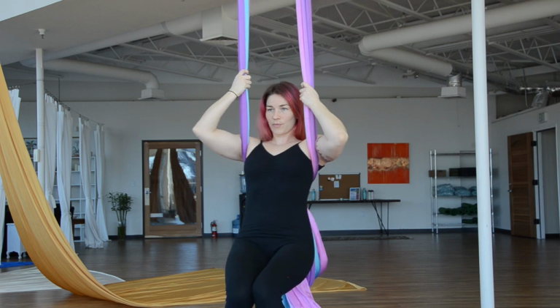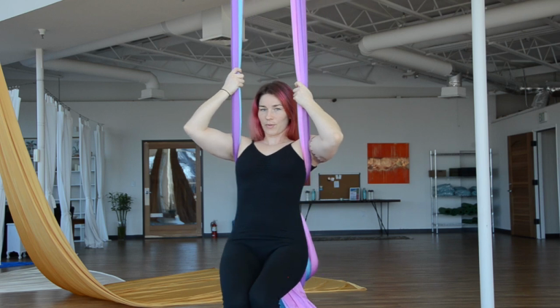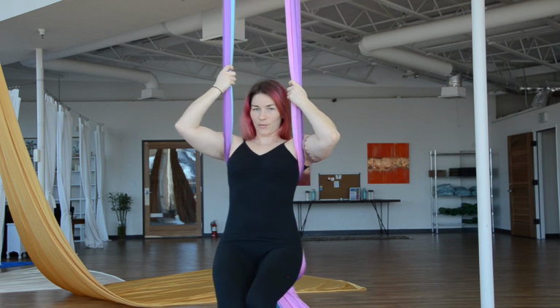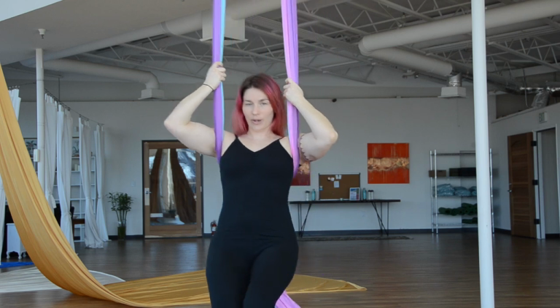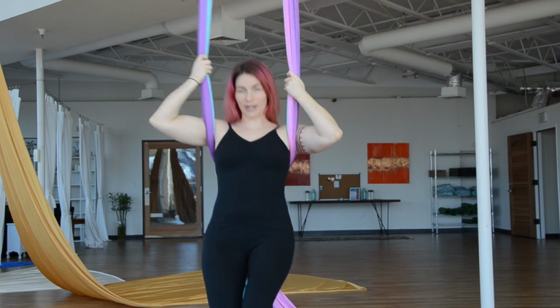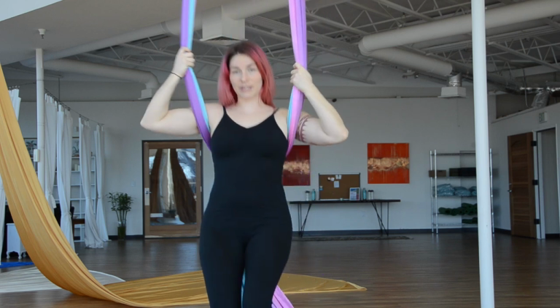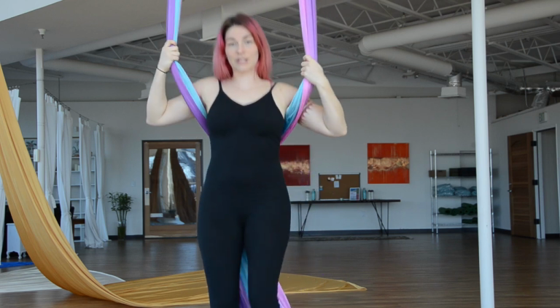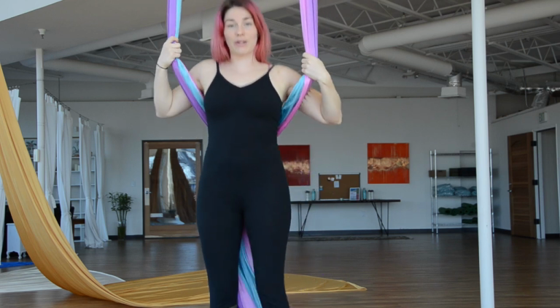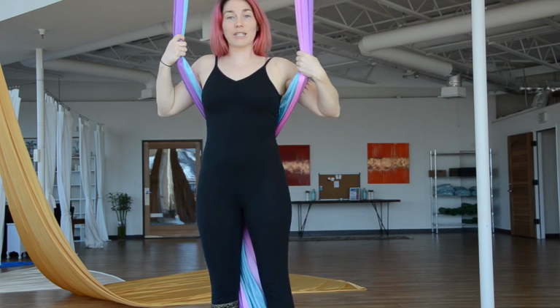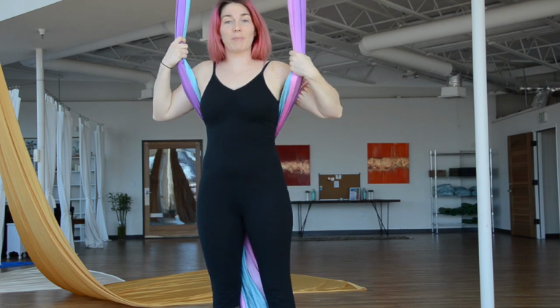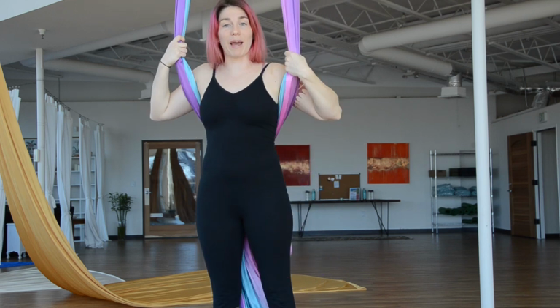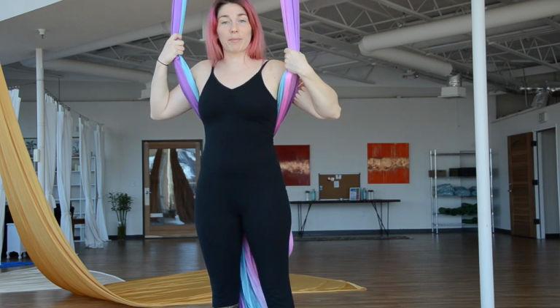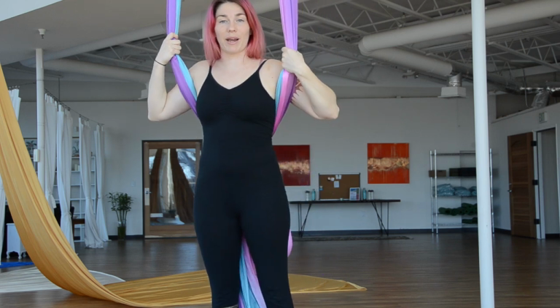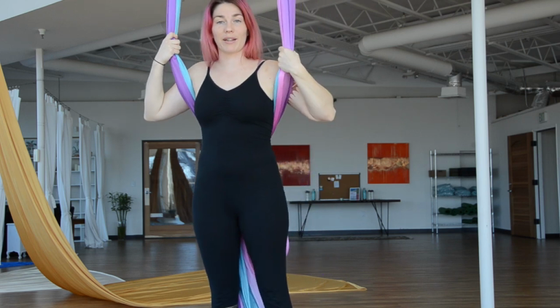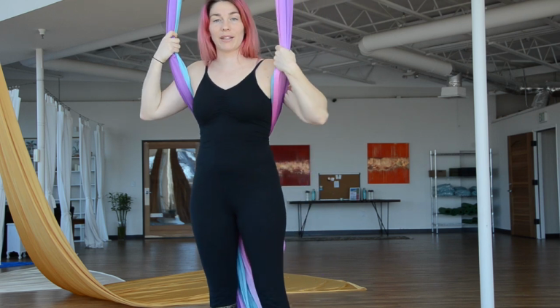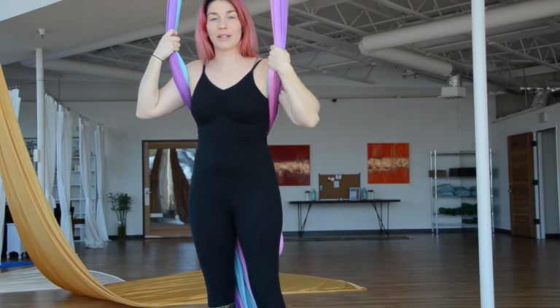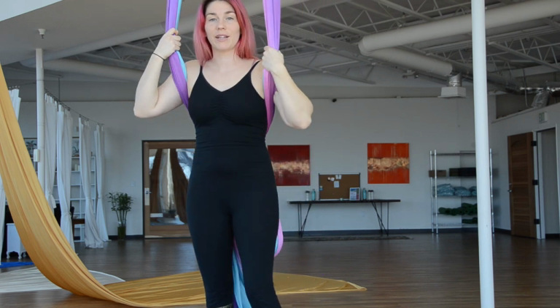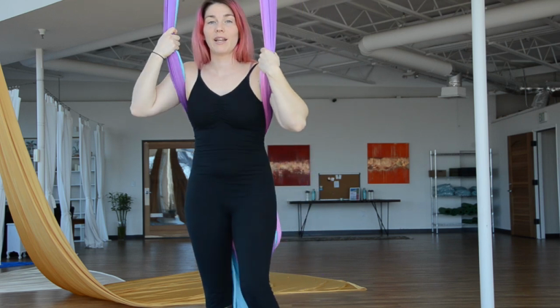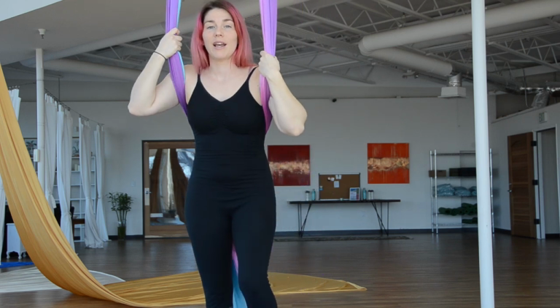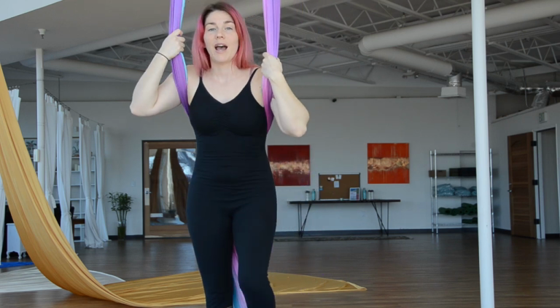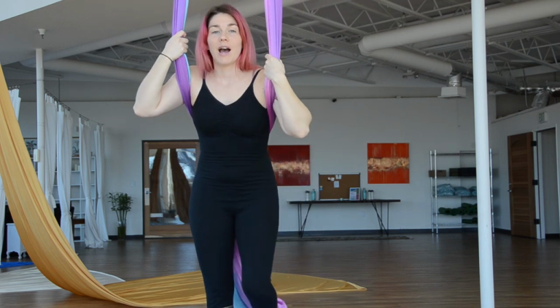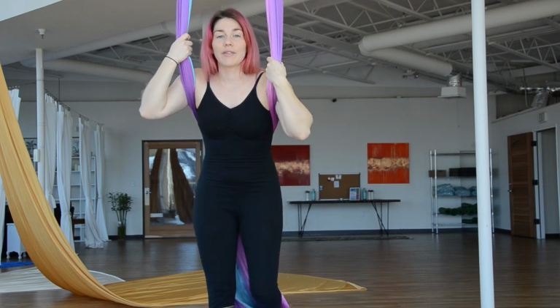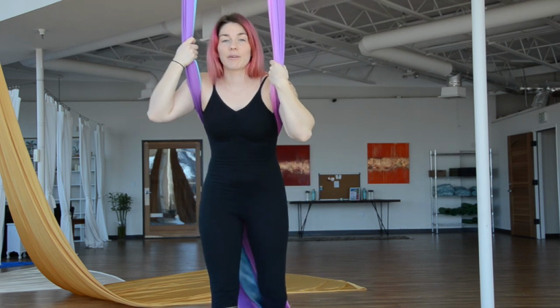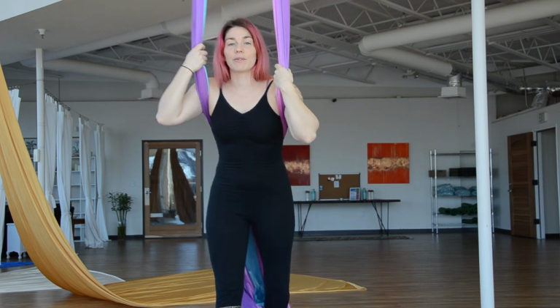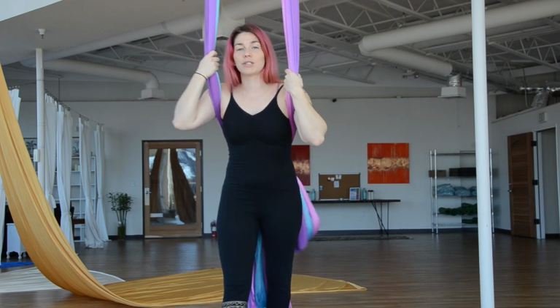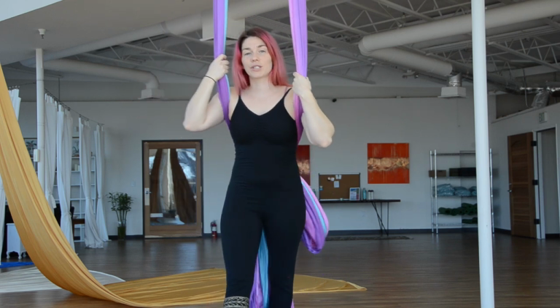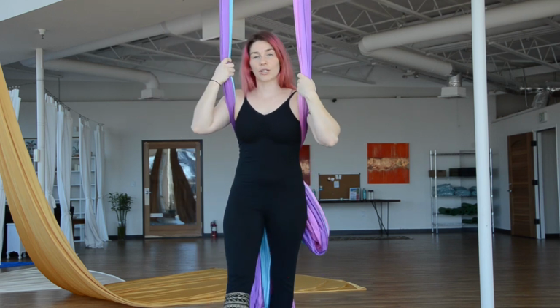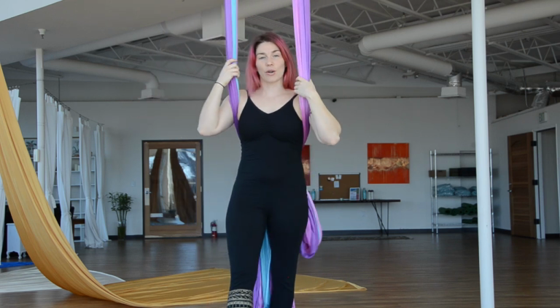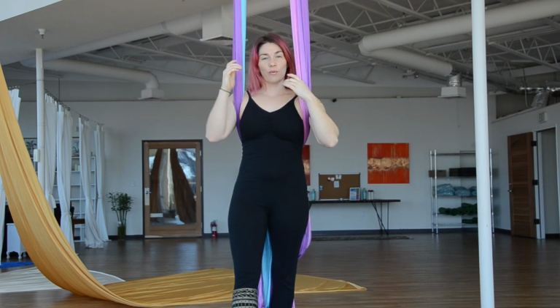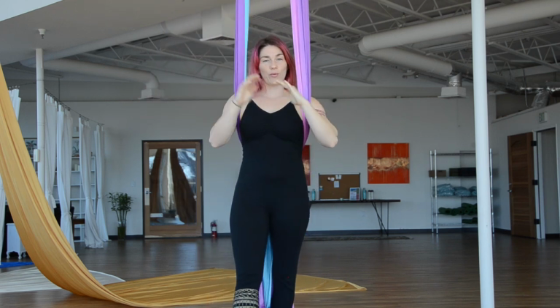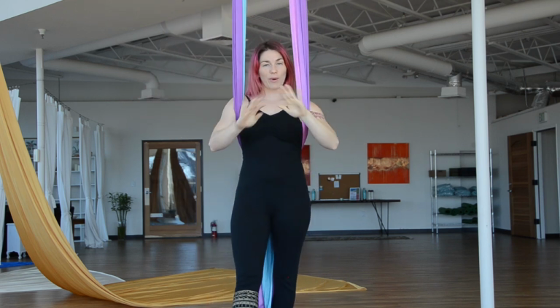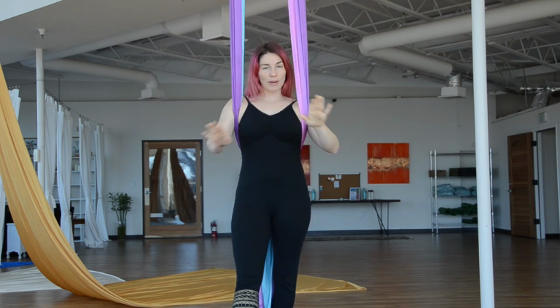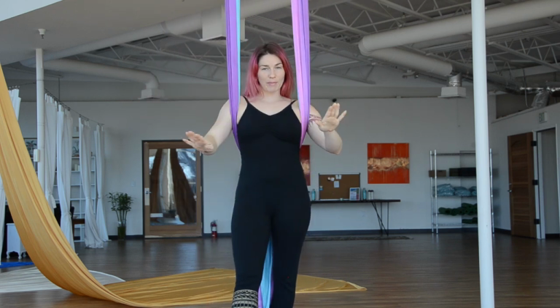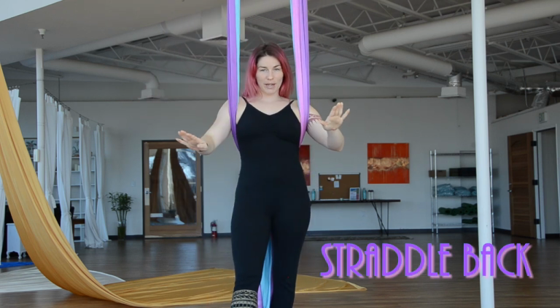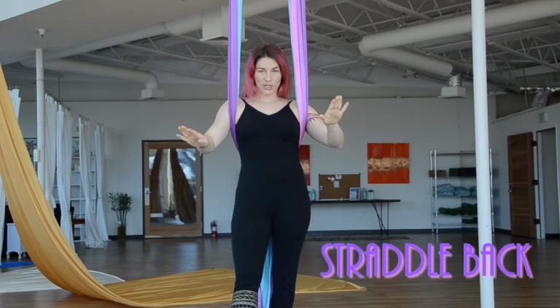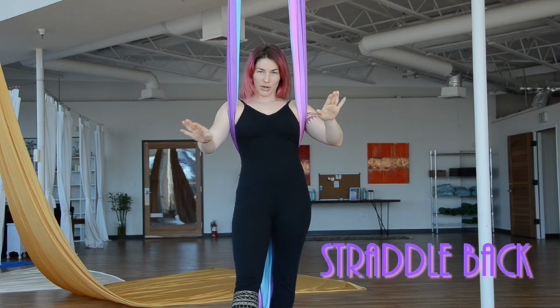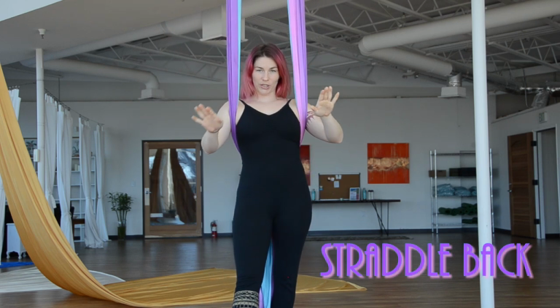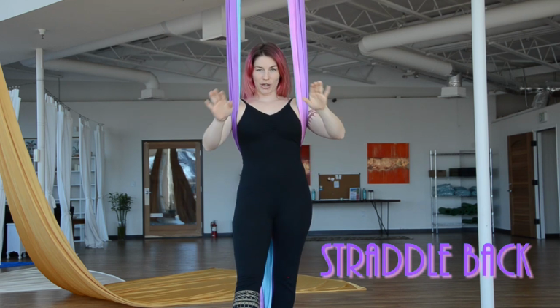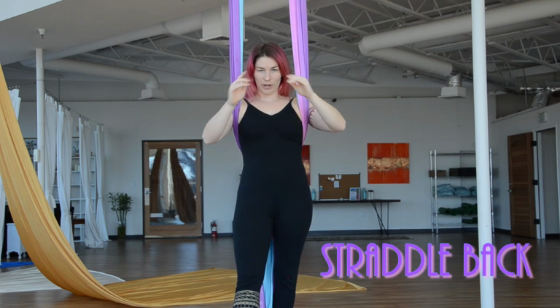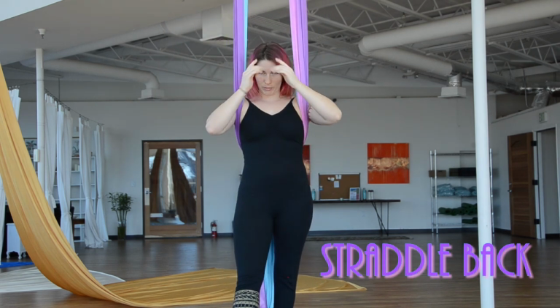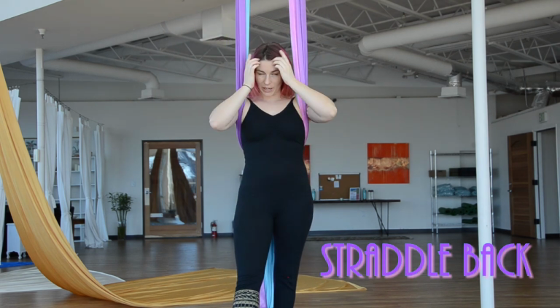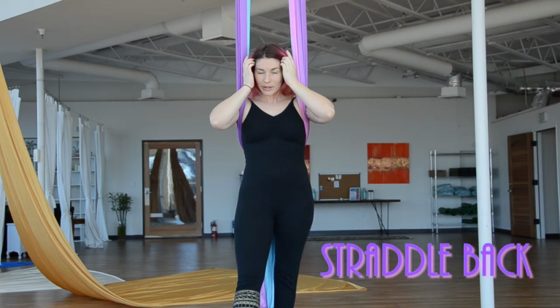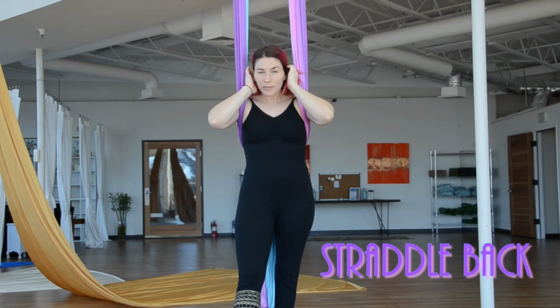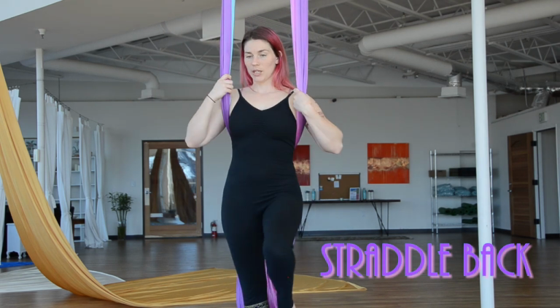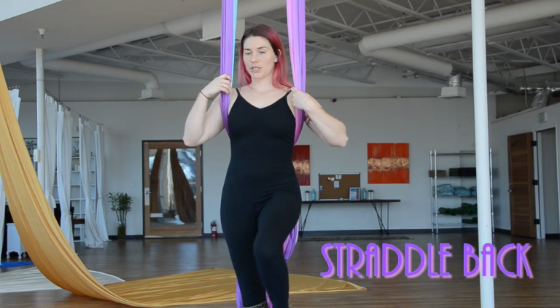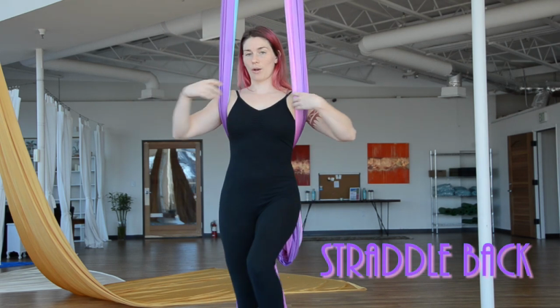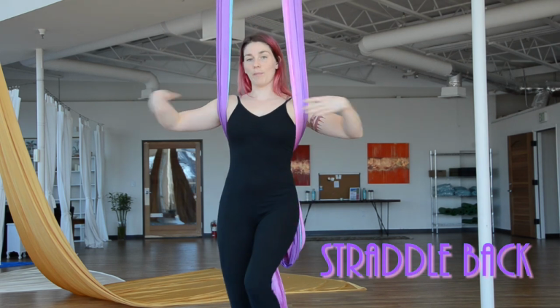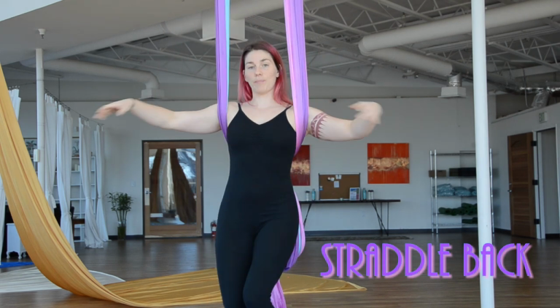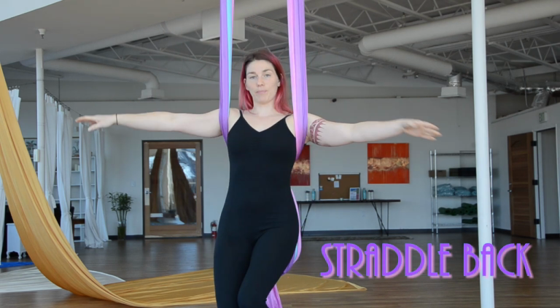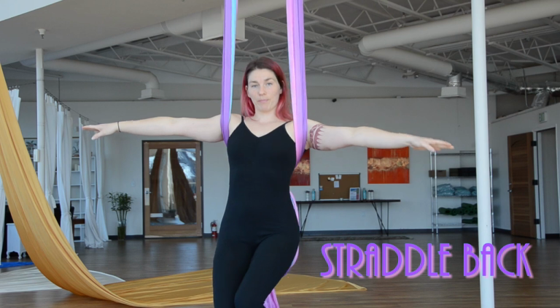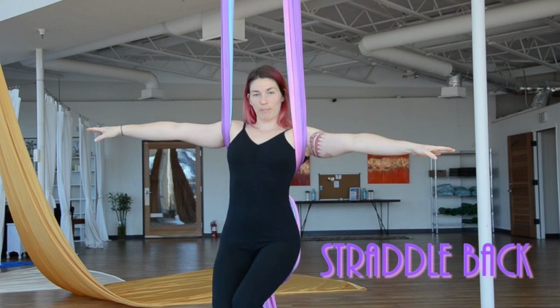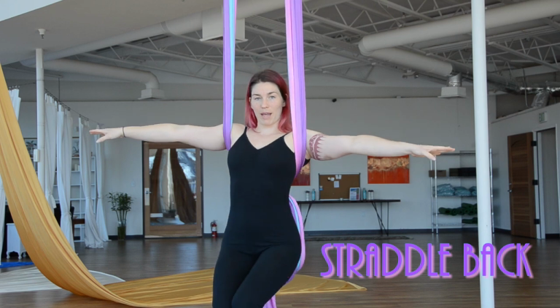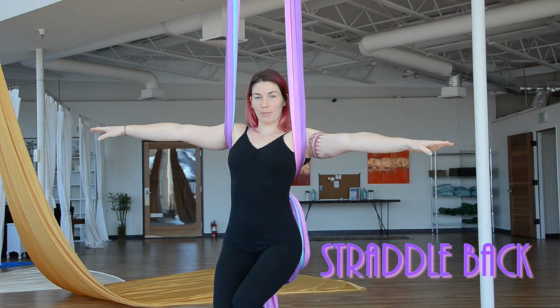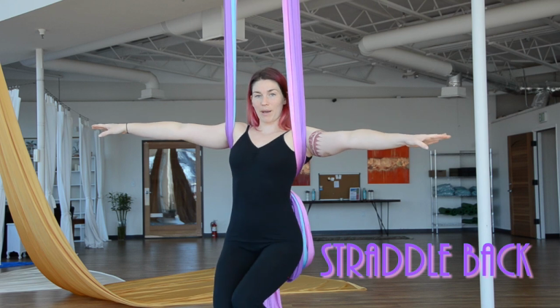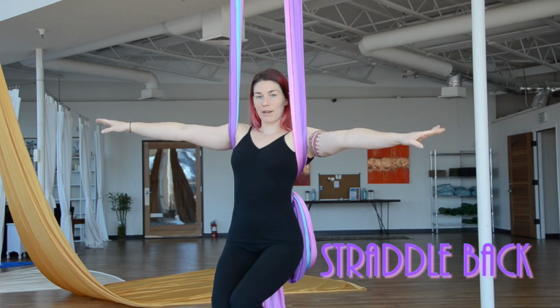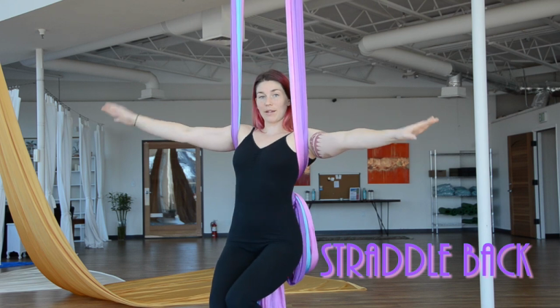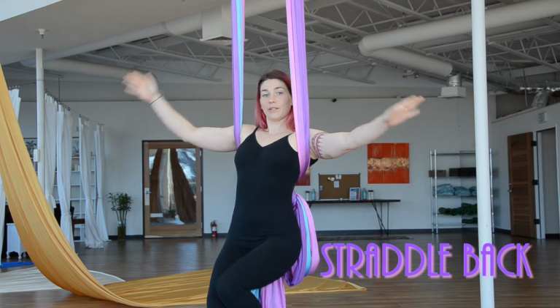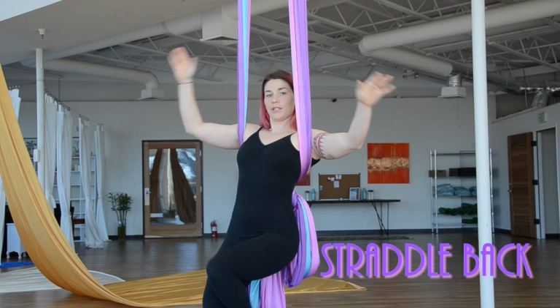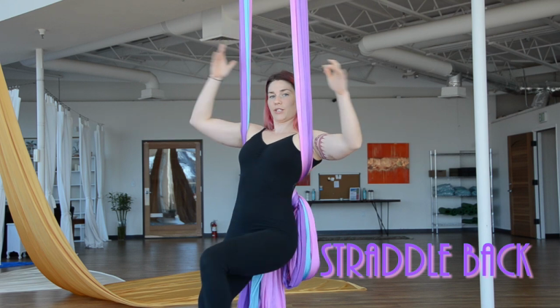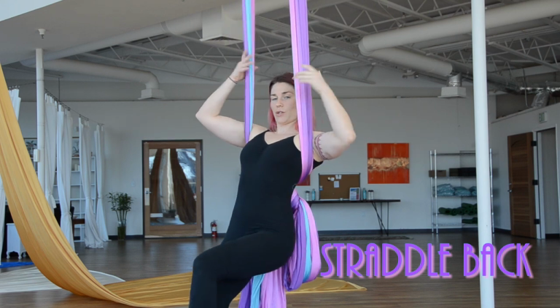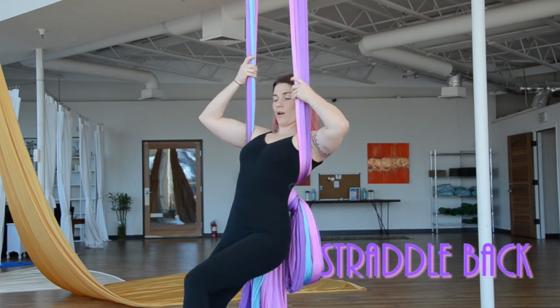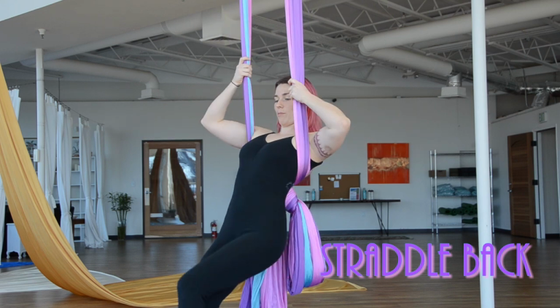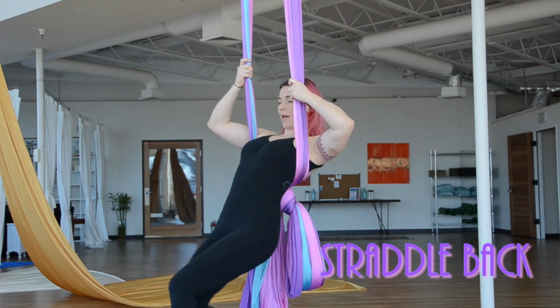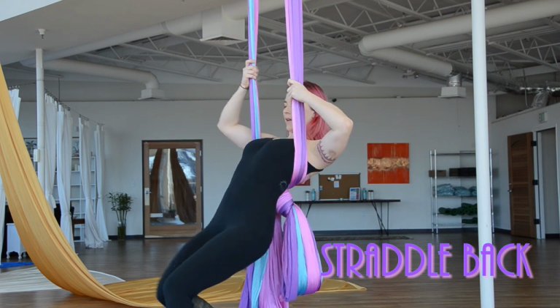Alright, so let's do backpack, and then we're just going to go right back to our straddleback. So, backpack to straddleback.